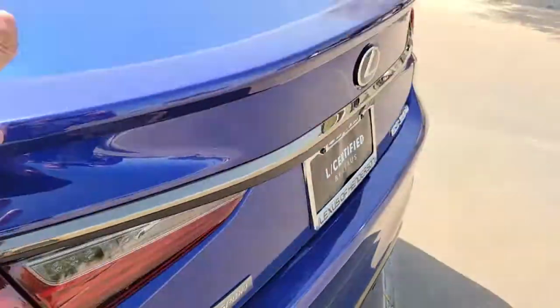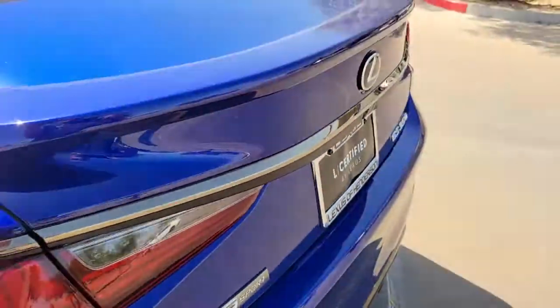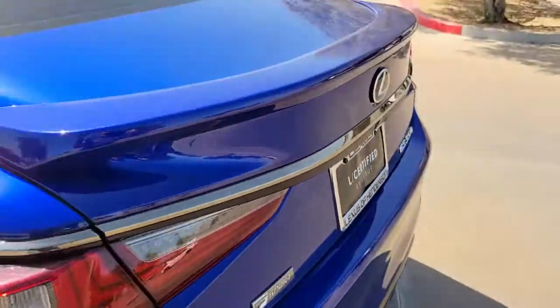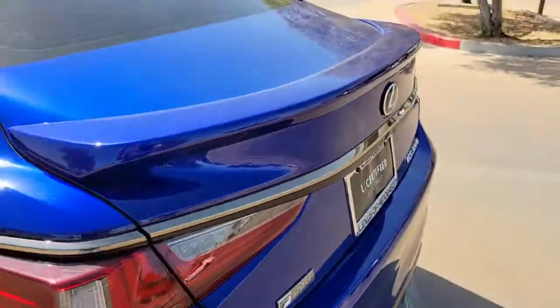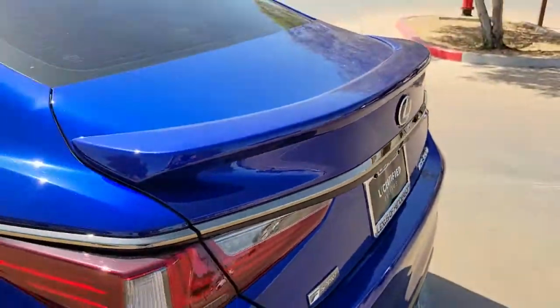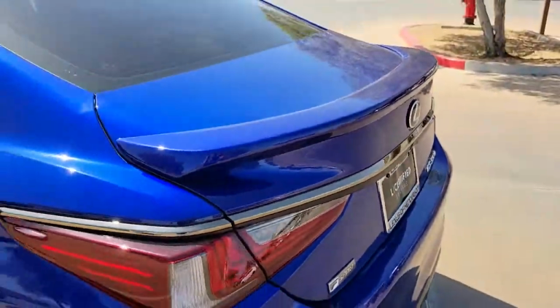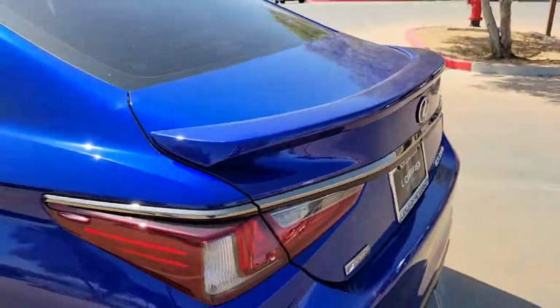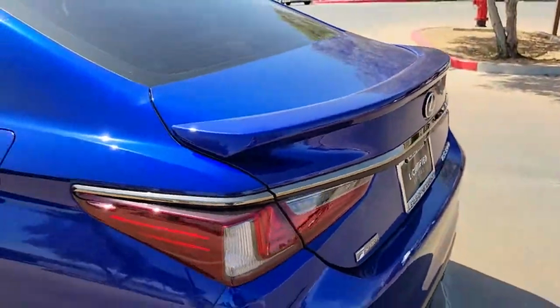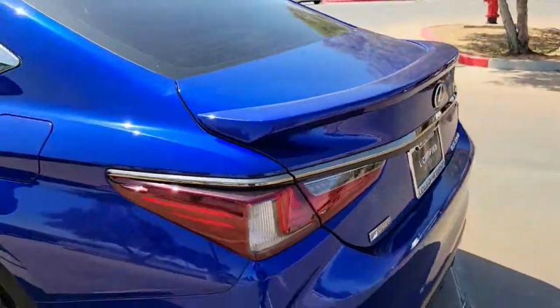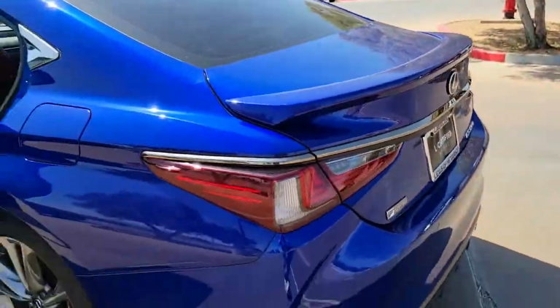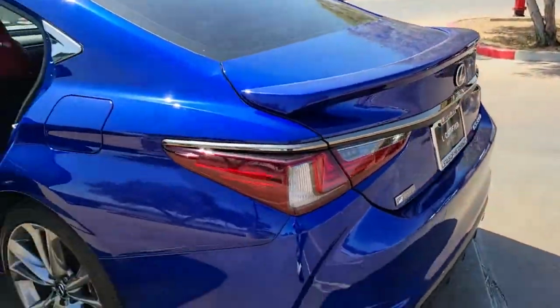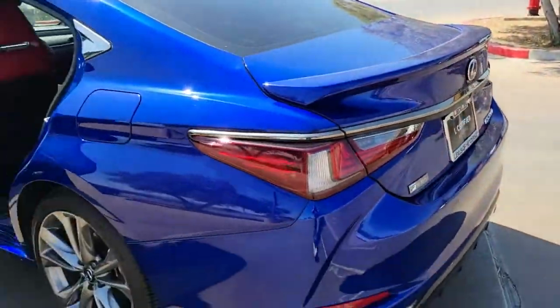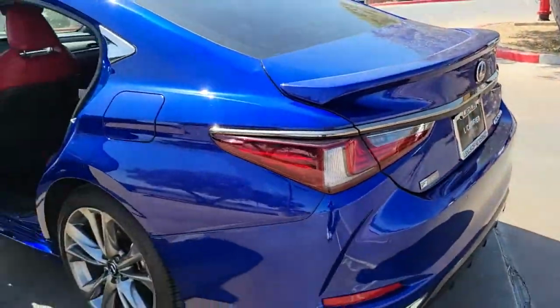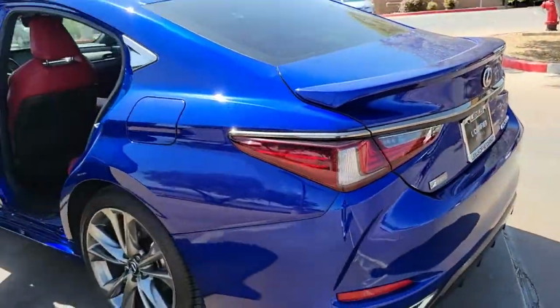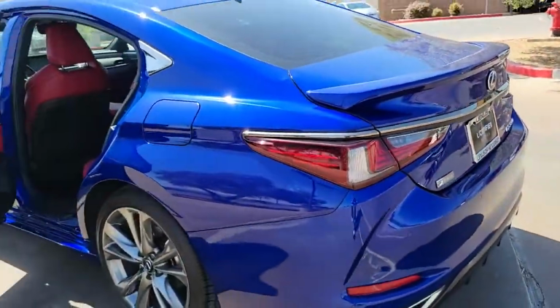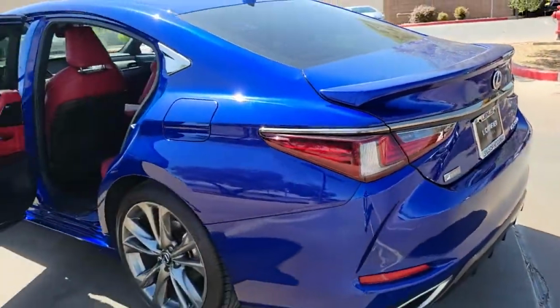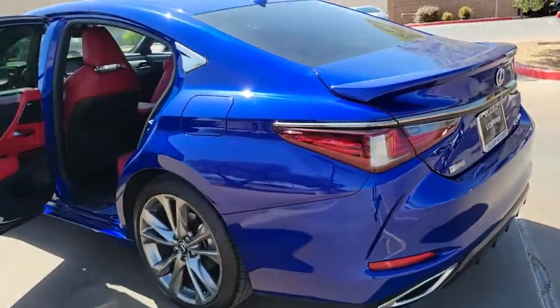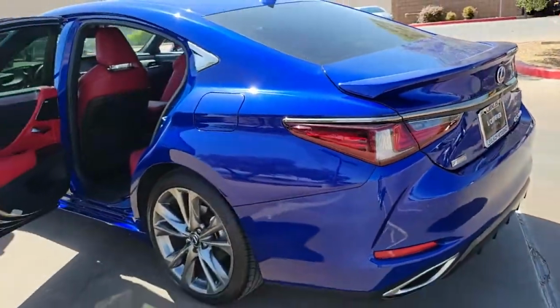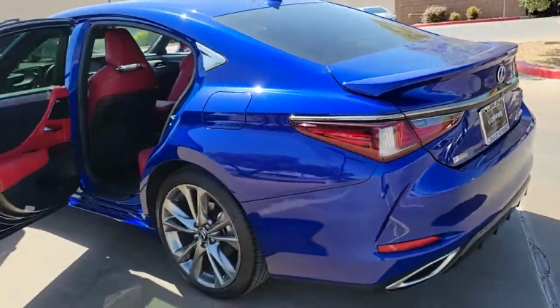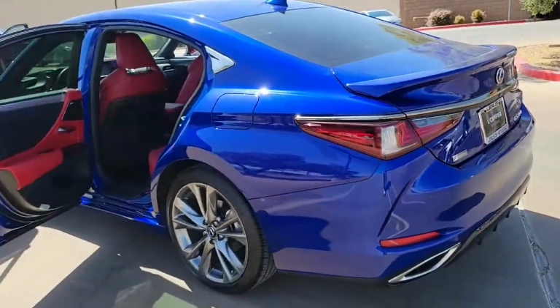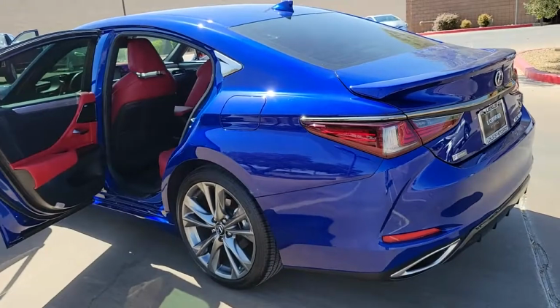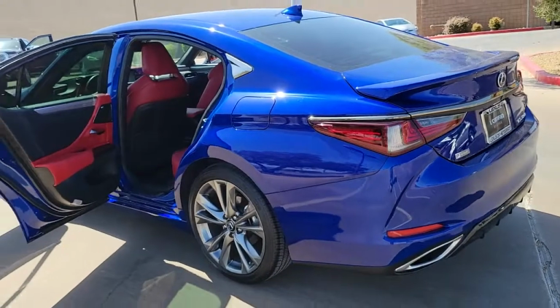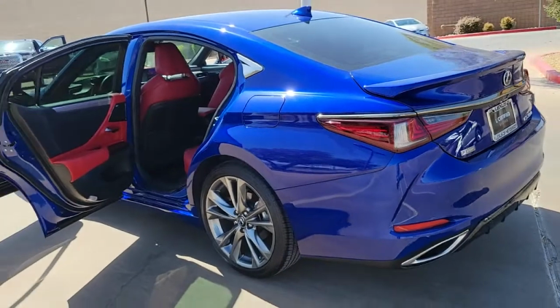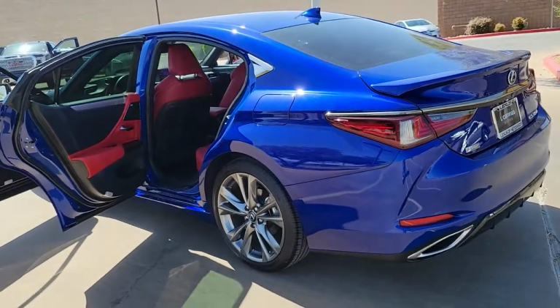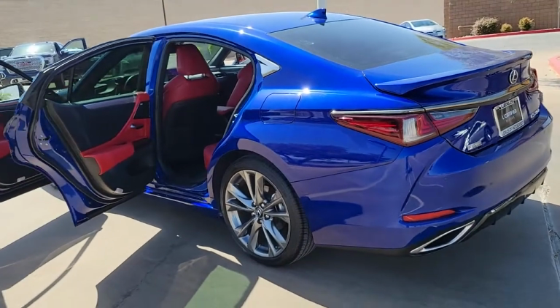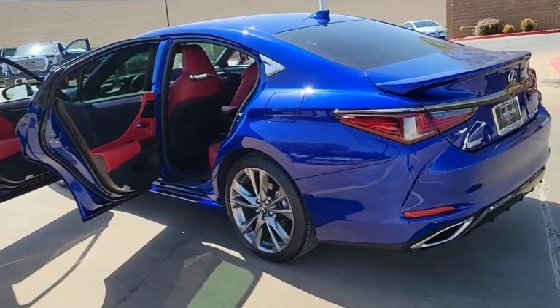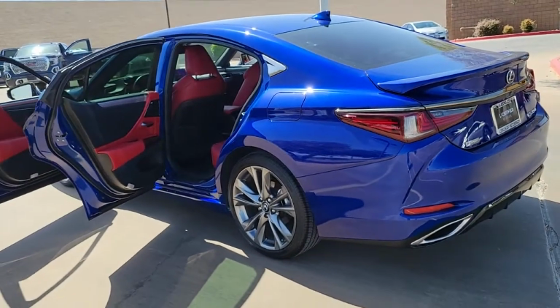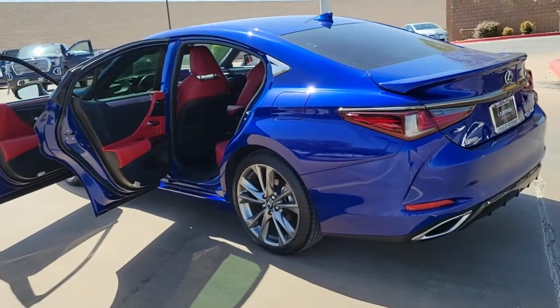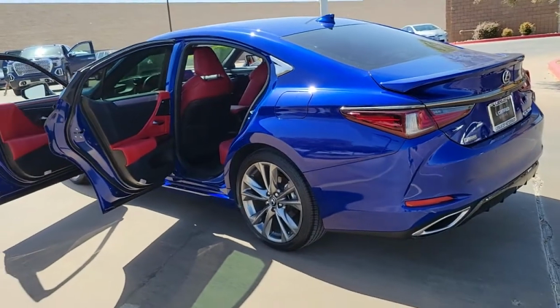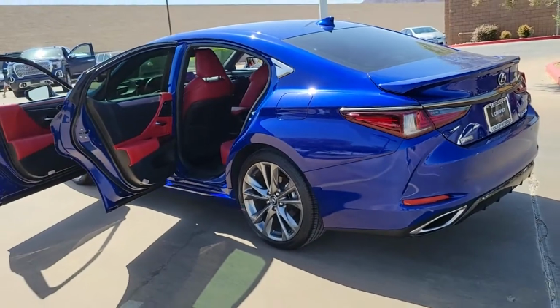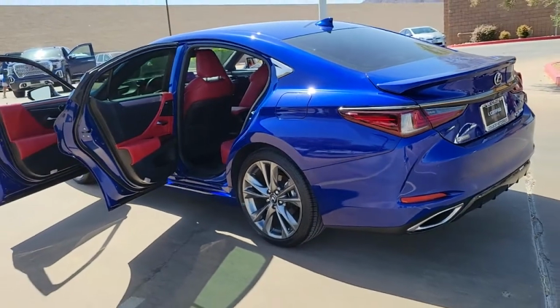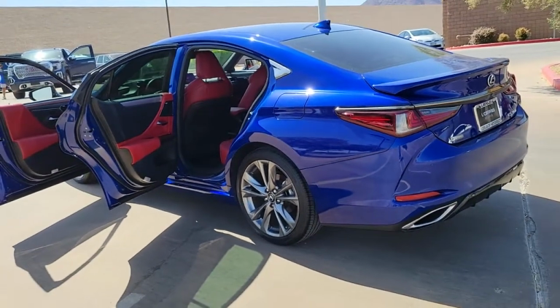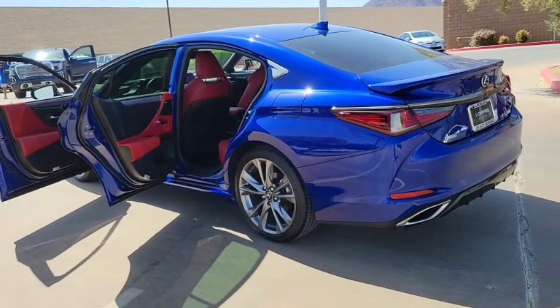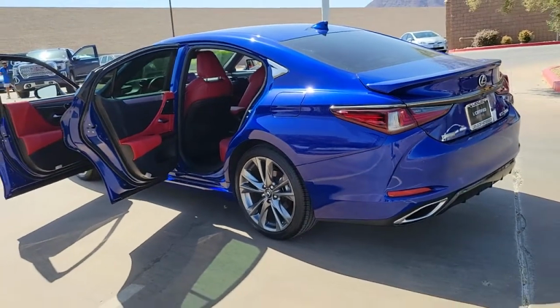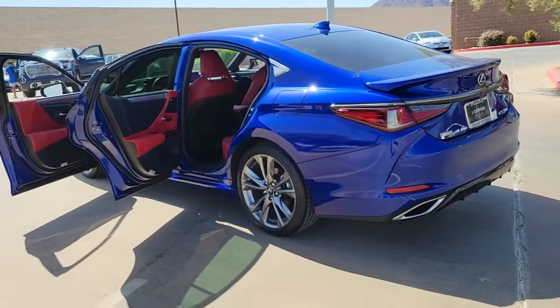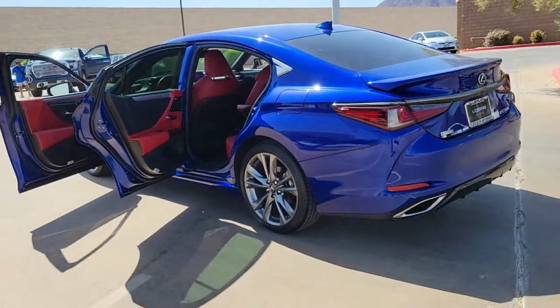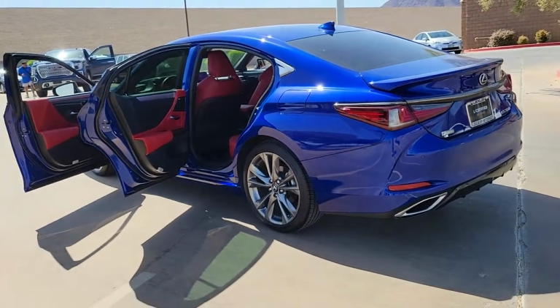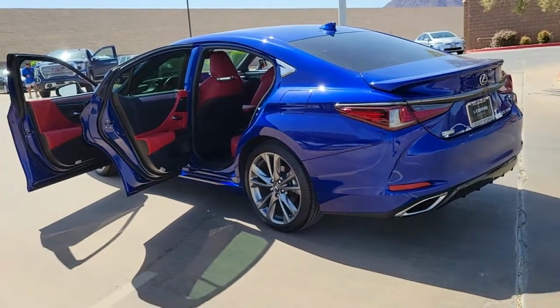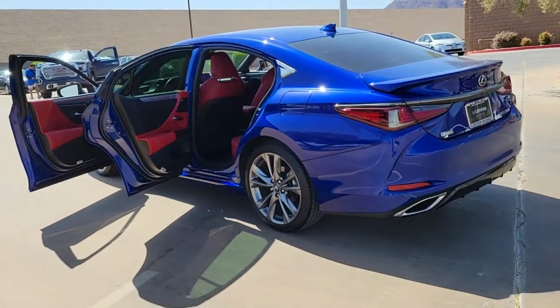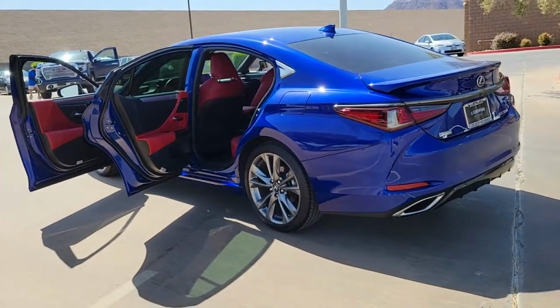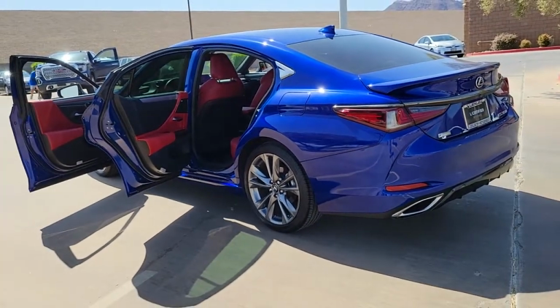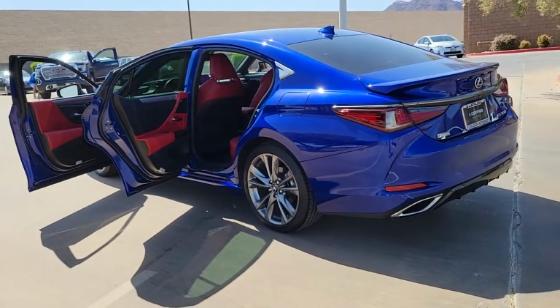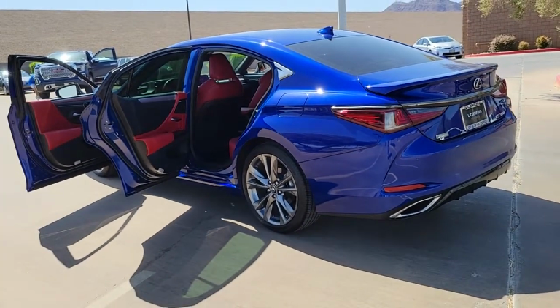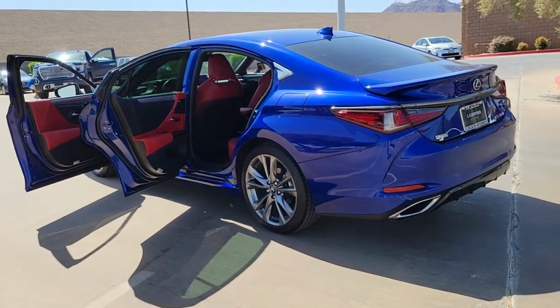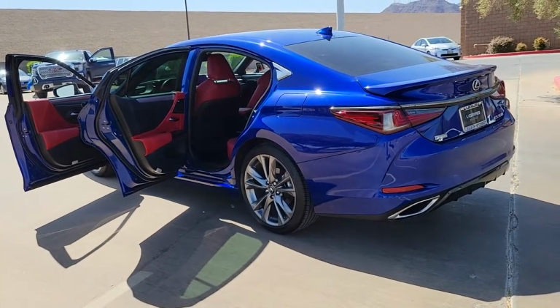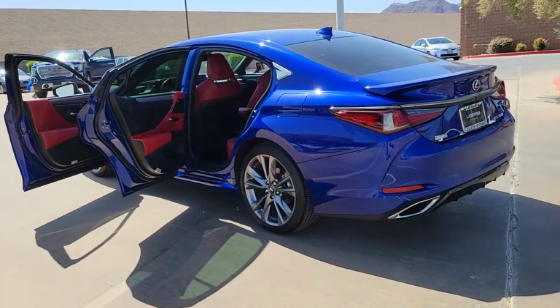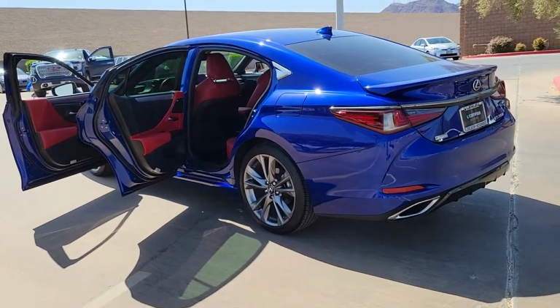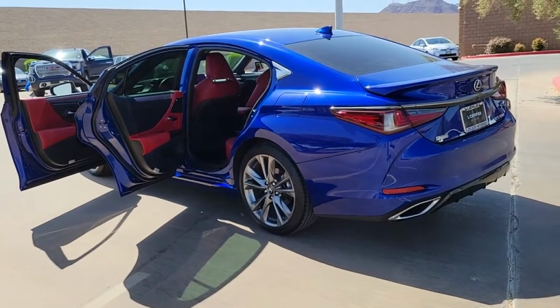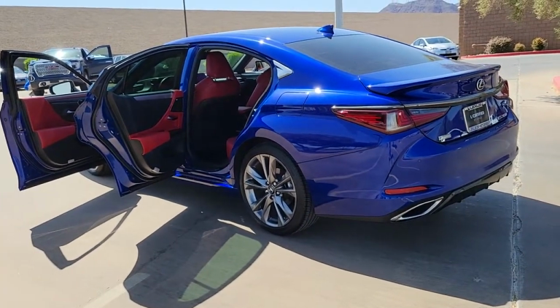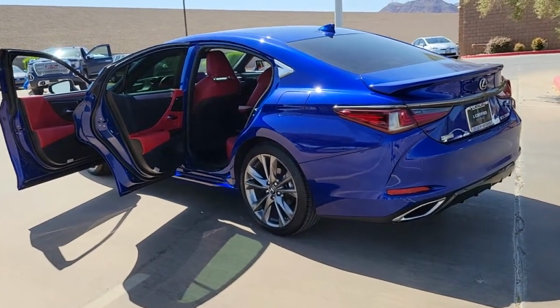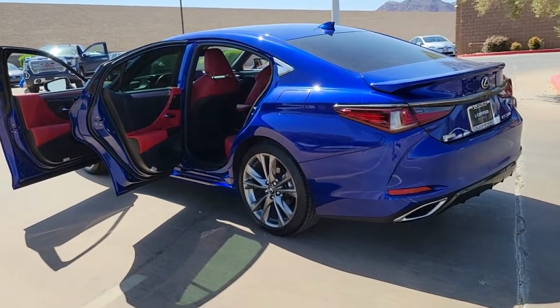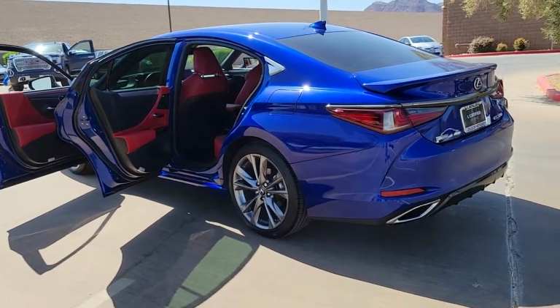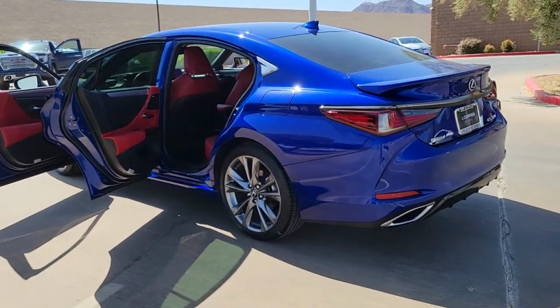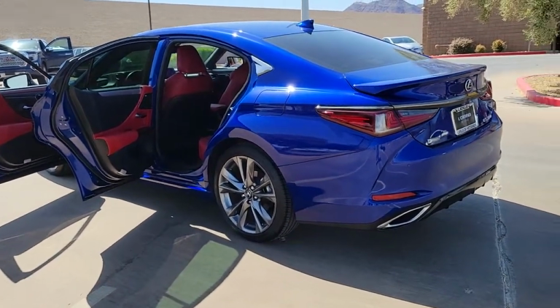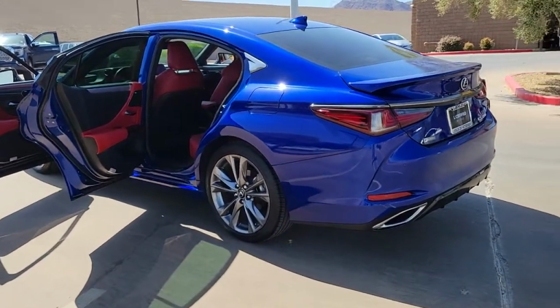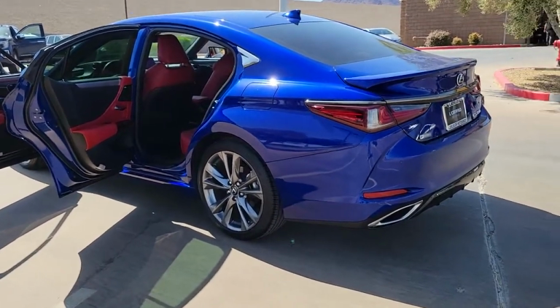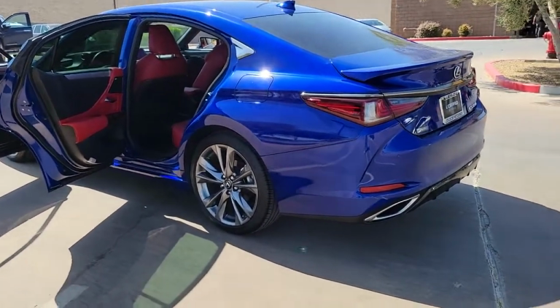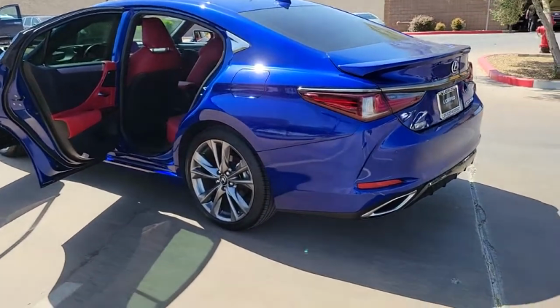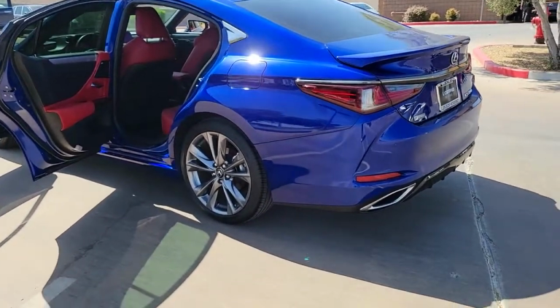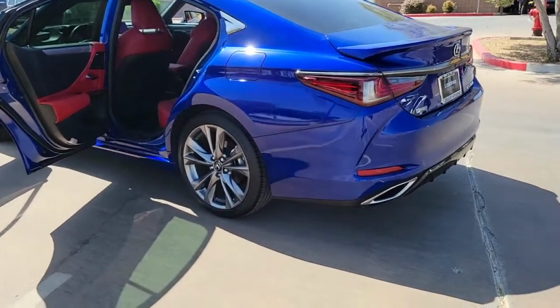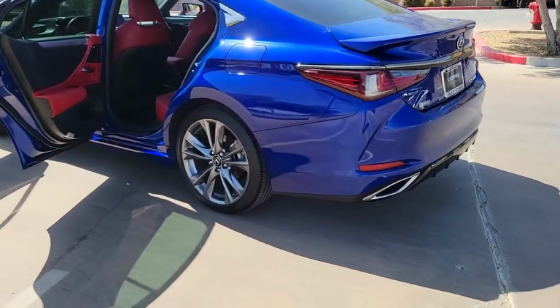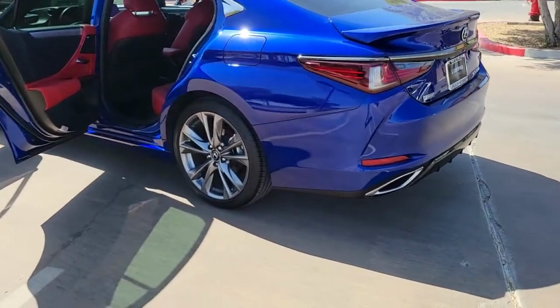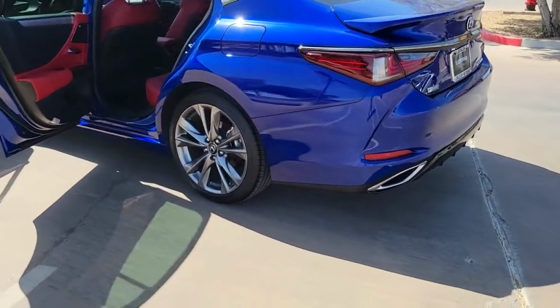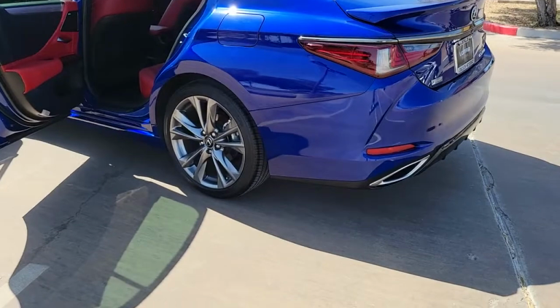These are just some of the great options this vehicle comes with: backup camera, universal garage door opener, and engine immobilizer.